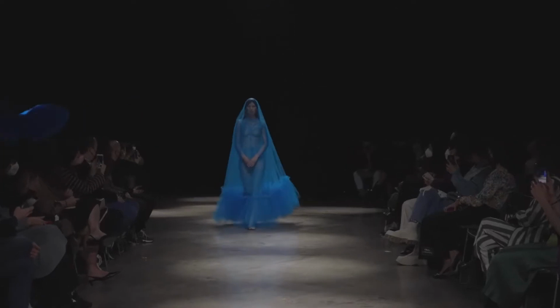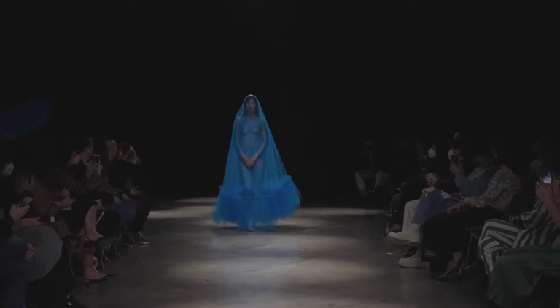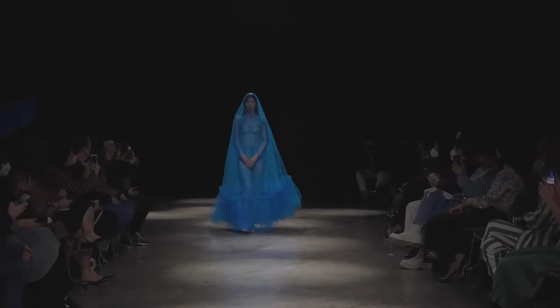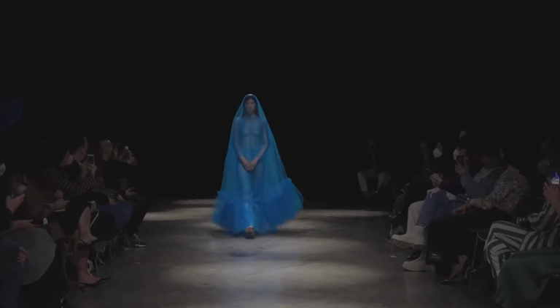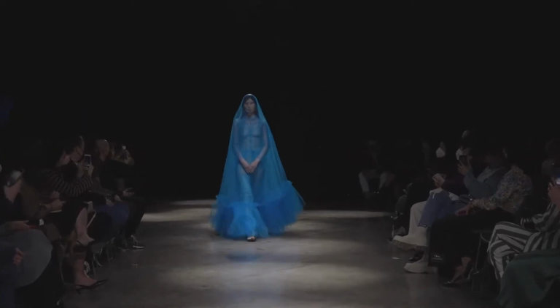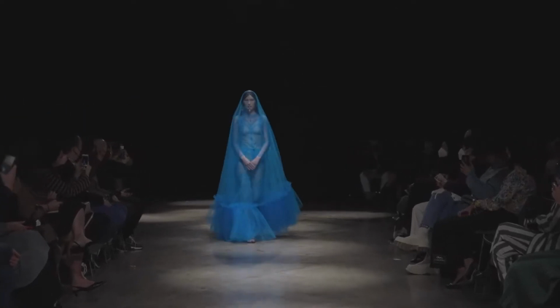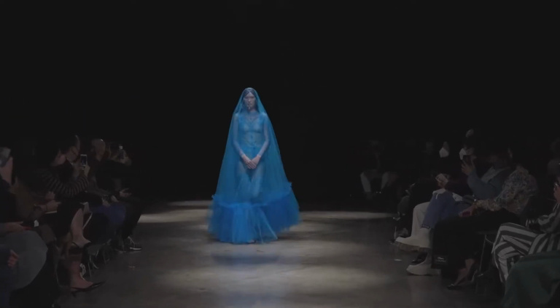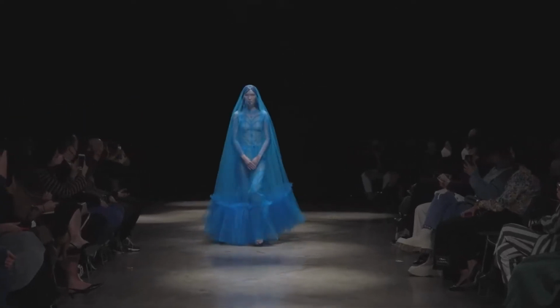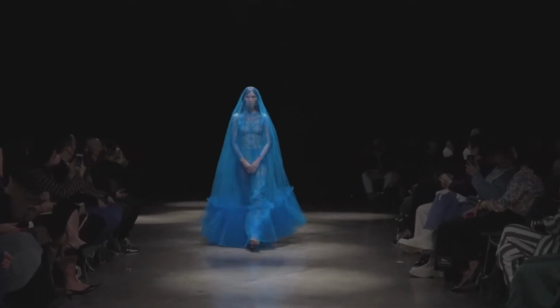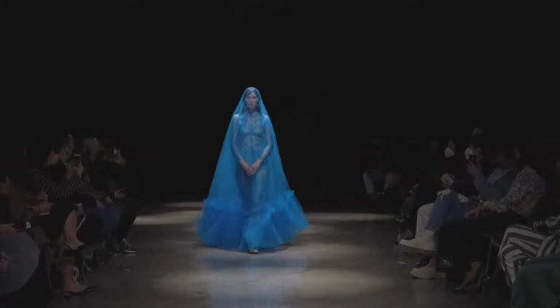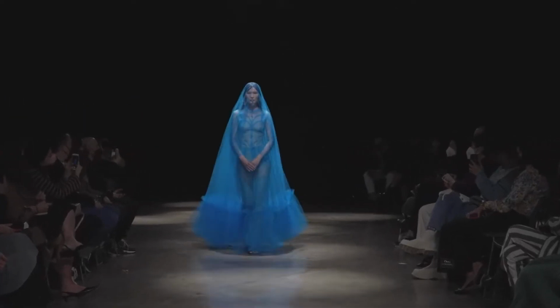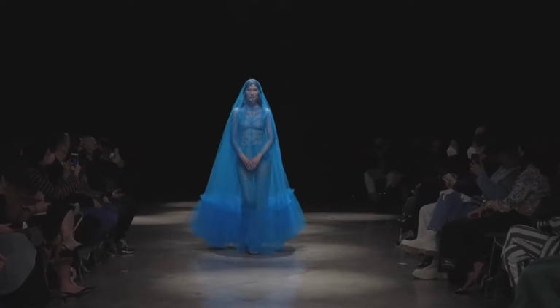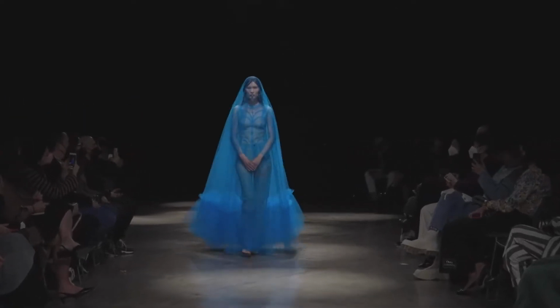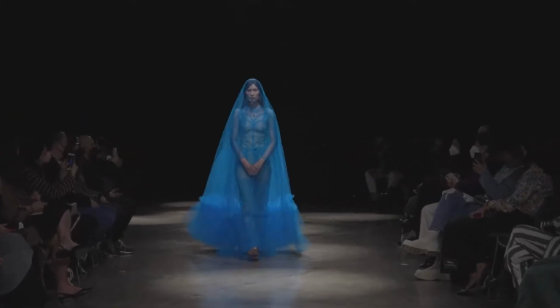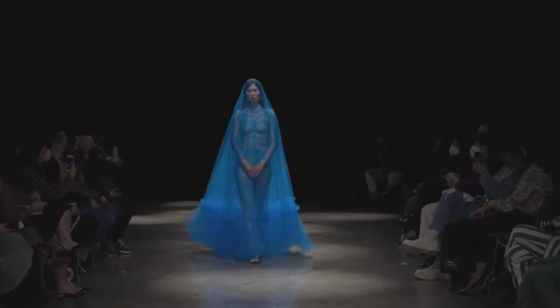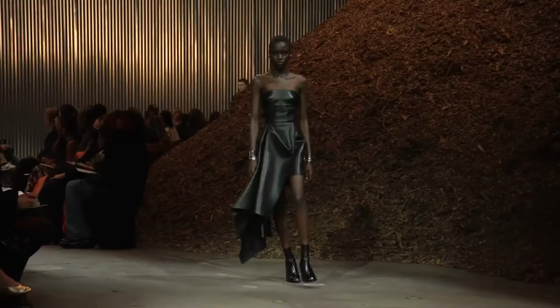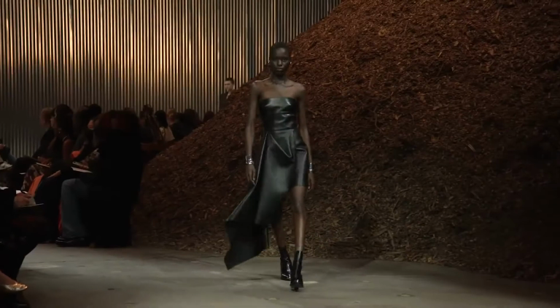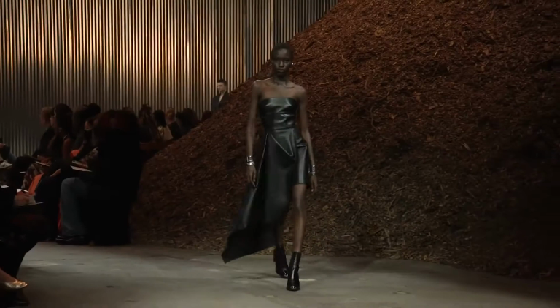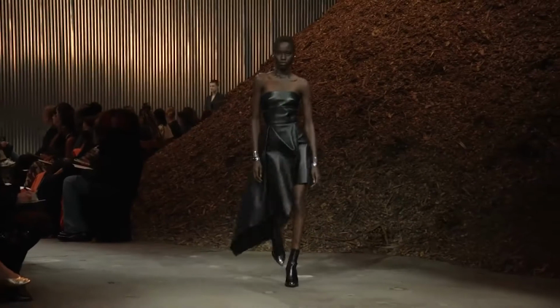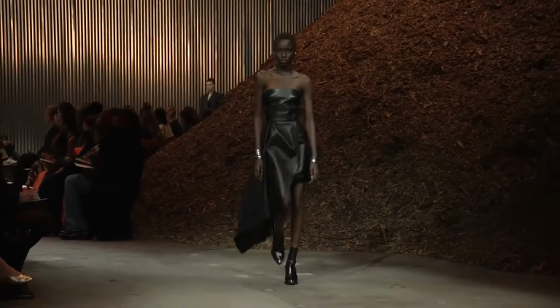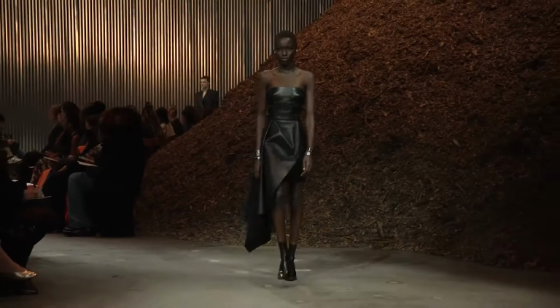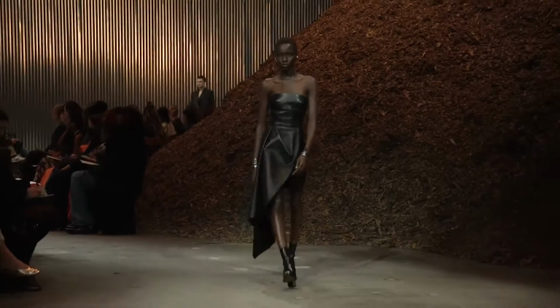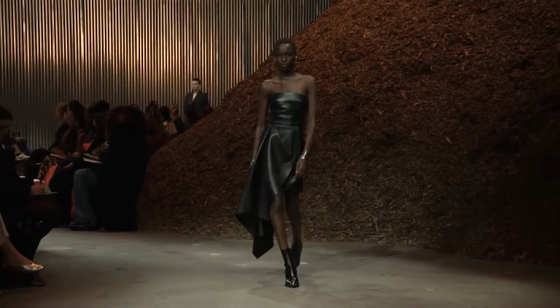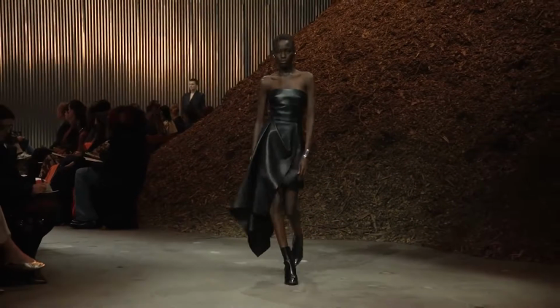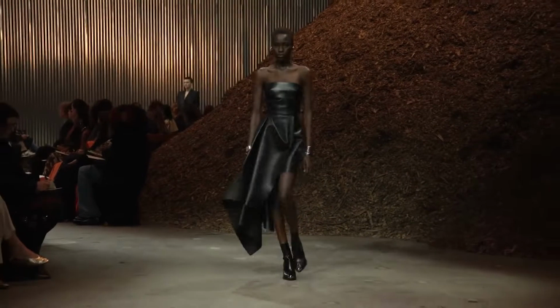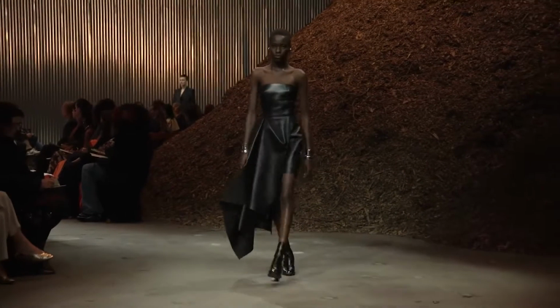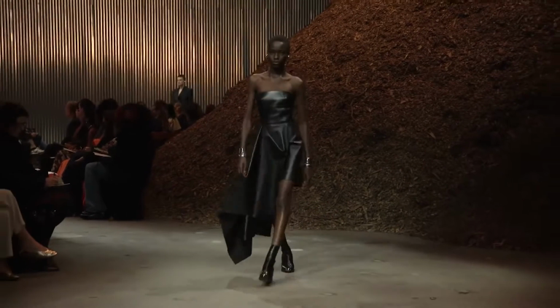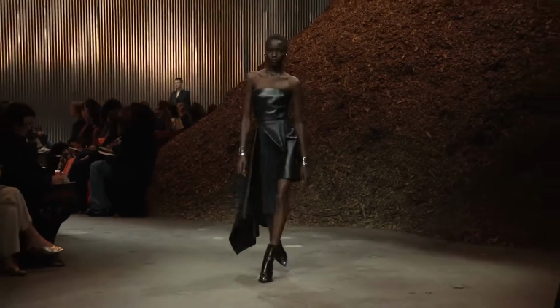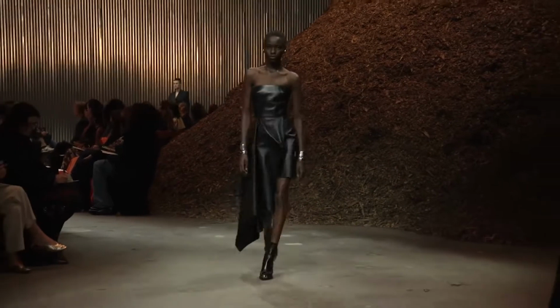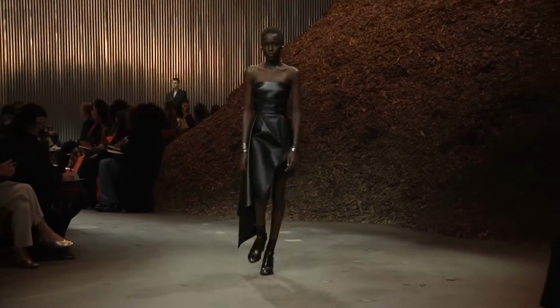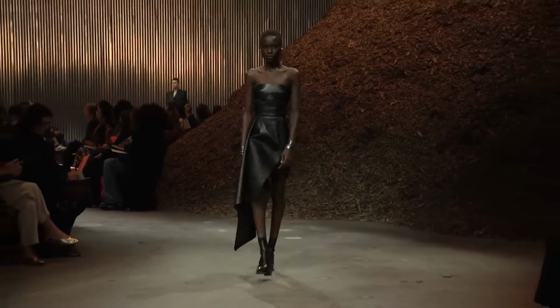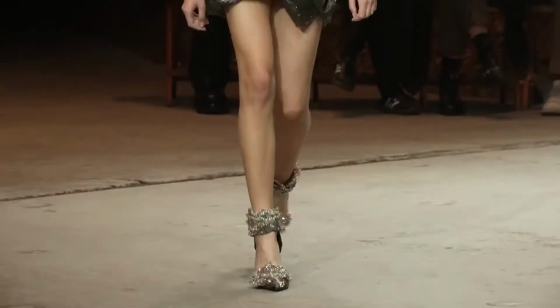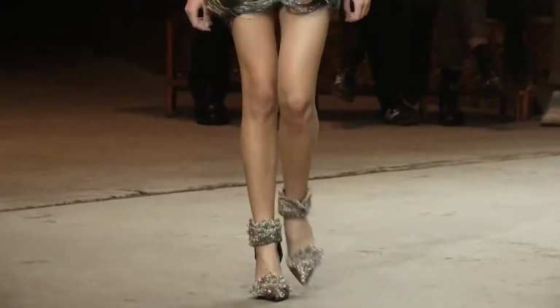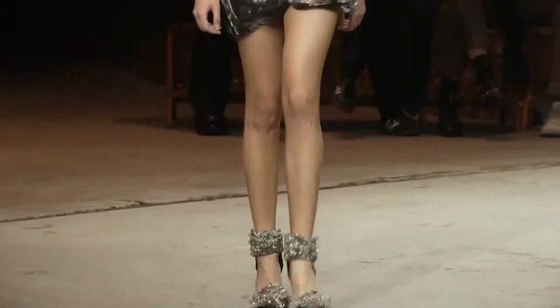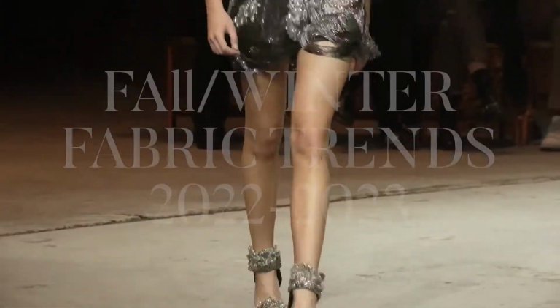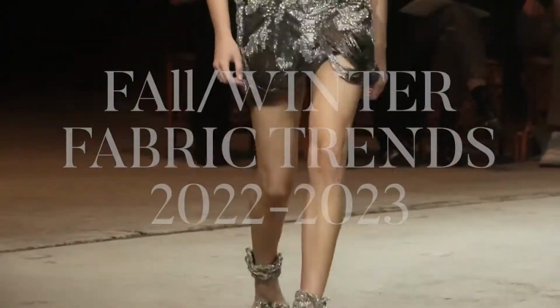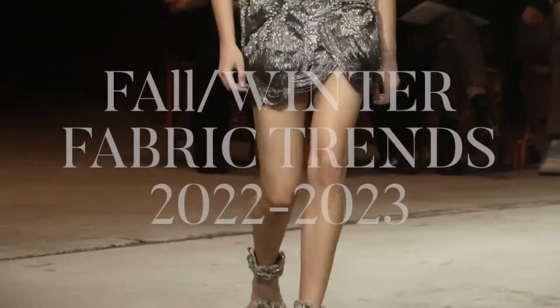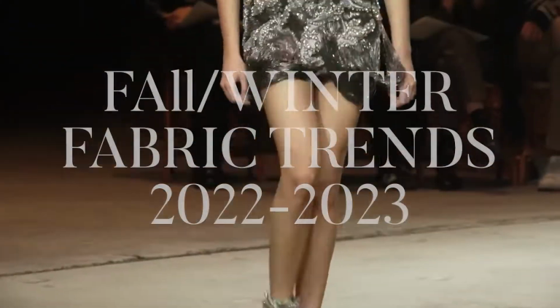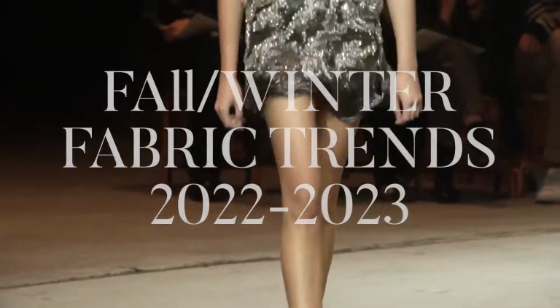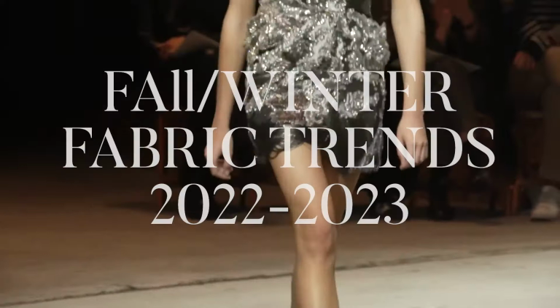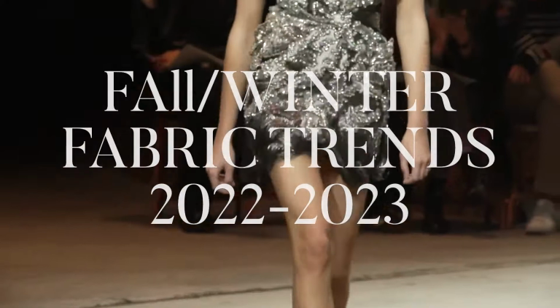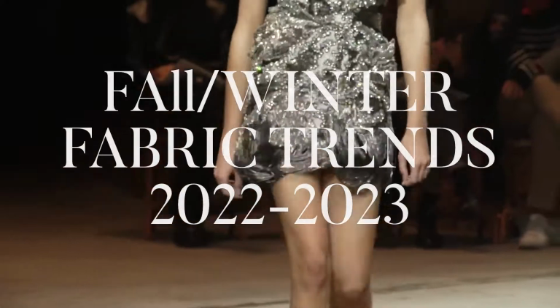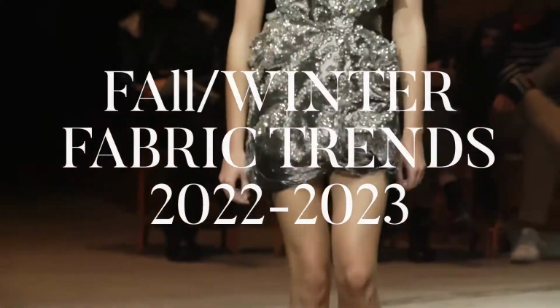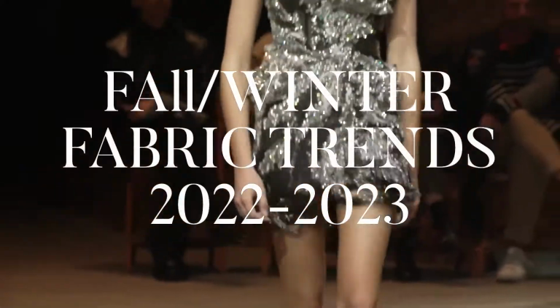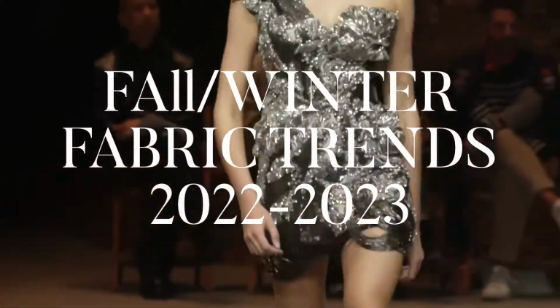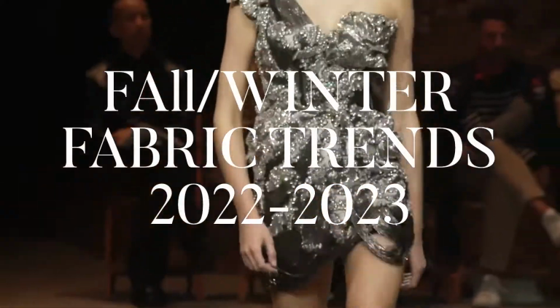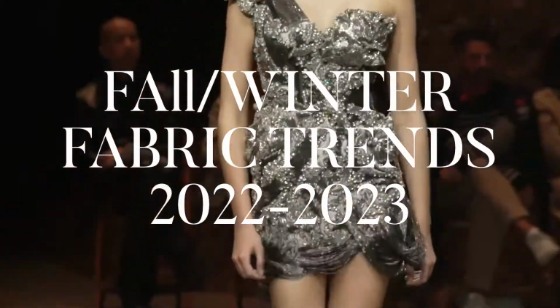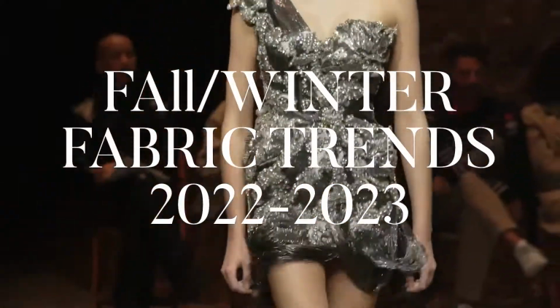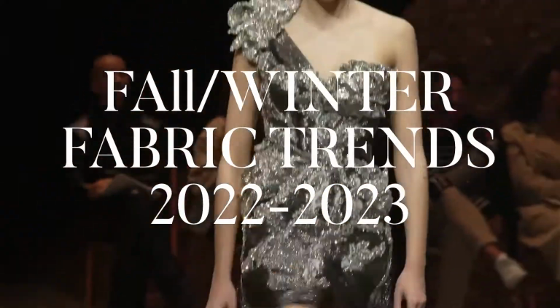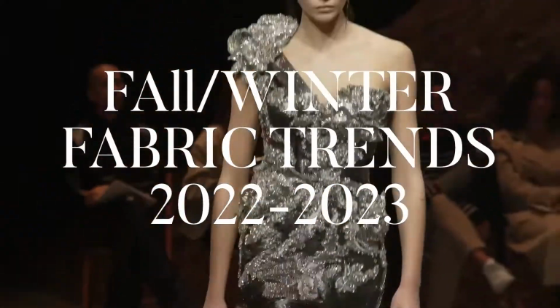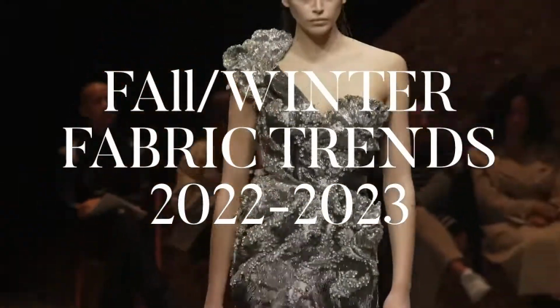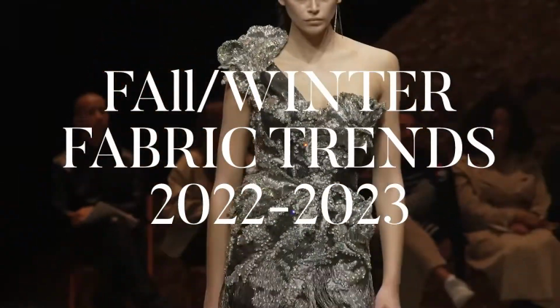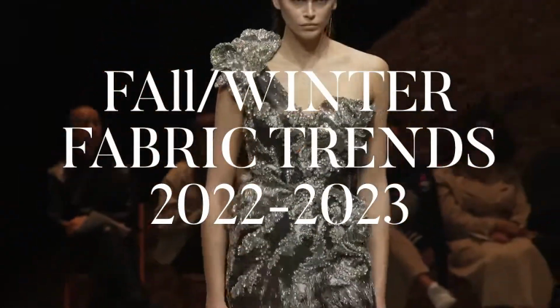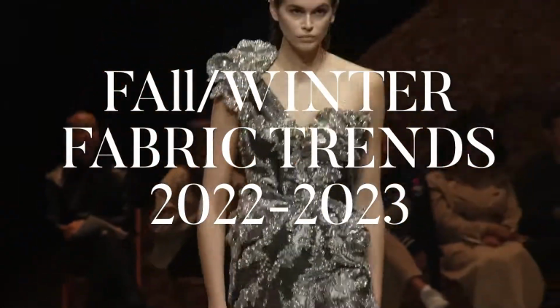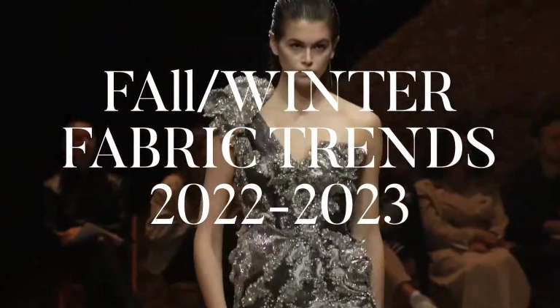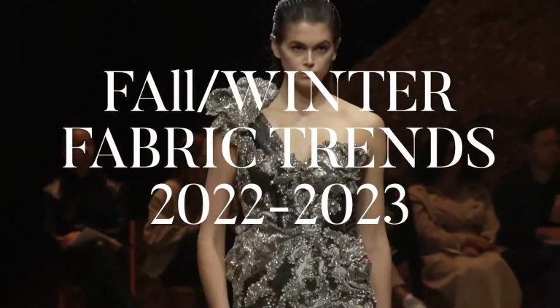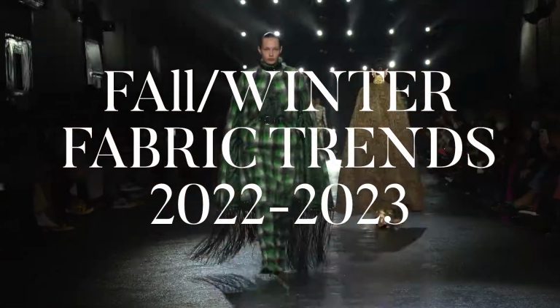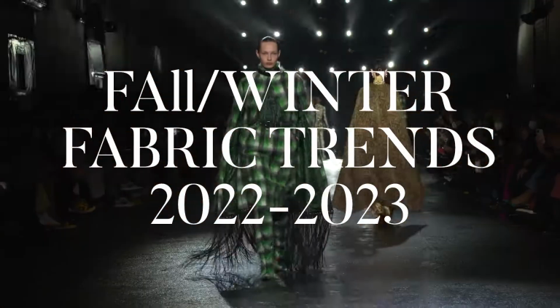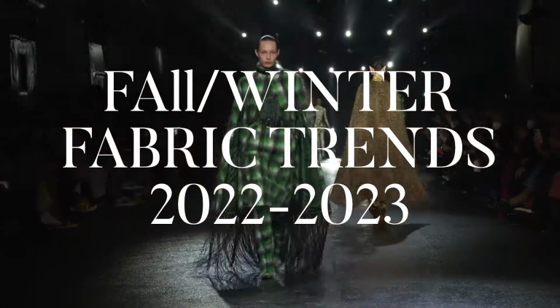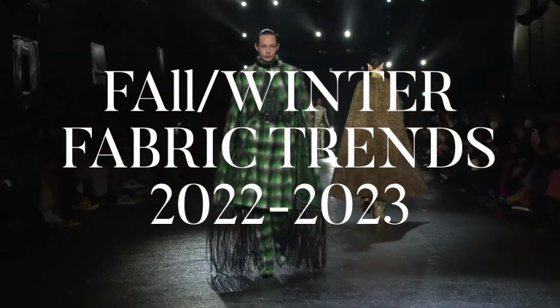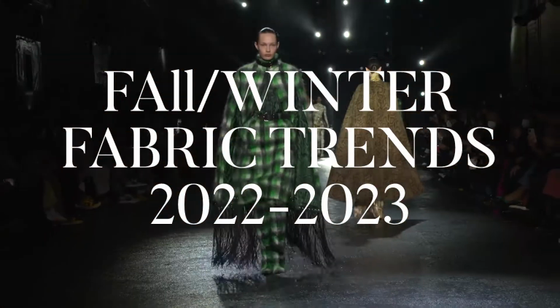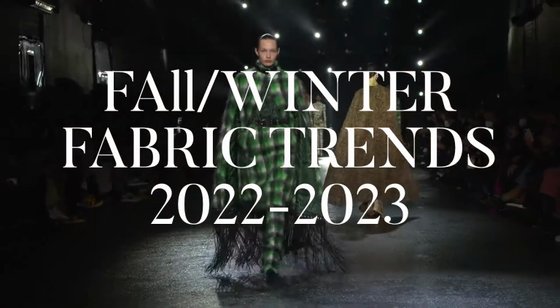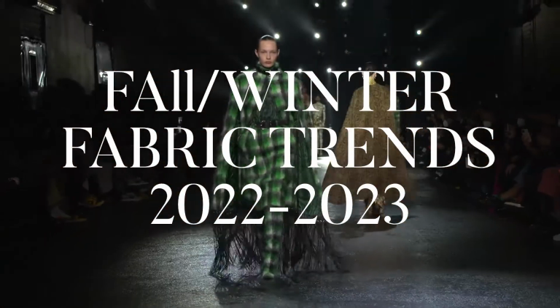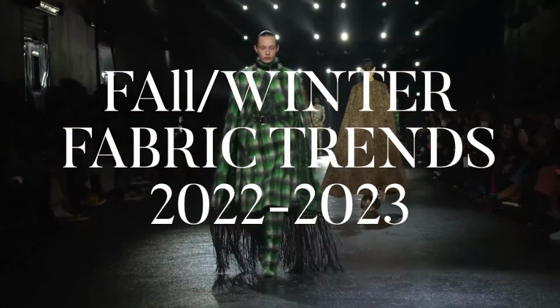Hi, I'm Safia, welcome to my channel. I'm going through four fabric winter trends 2022-2023.